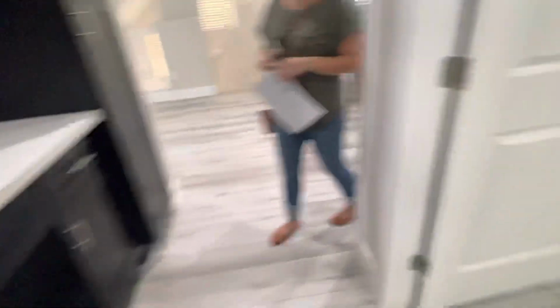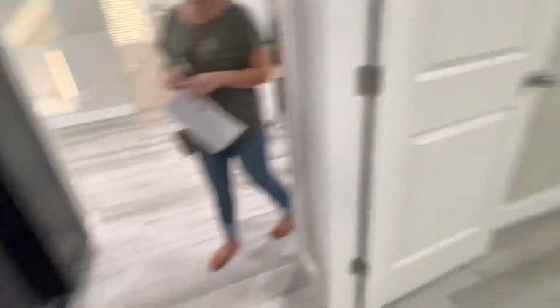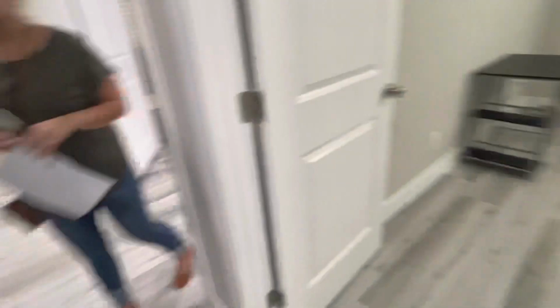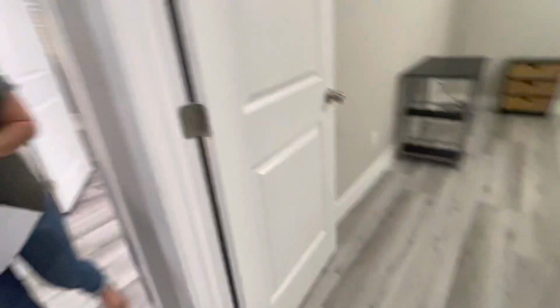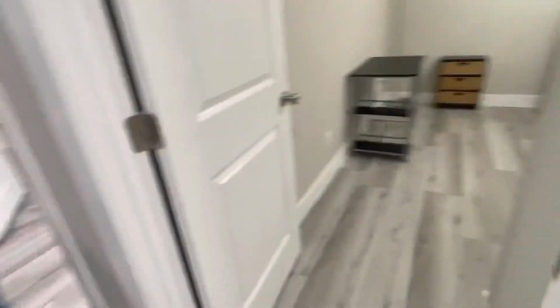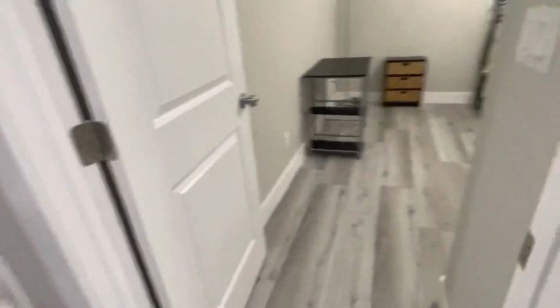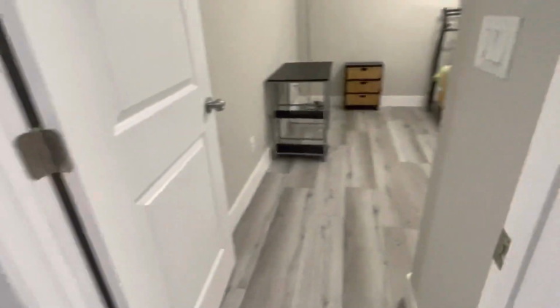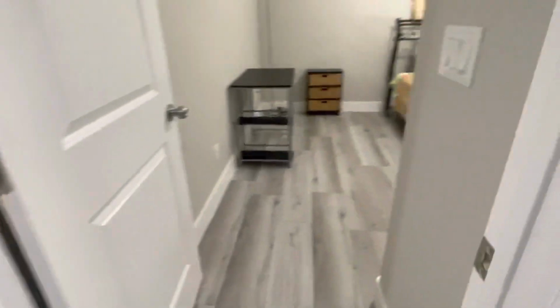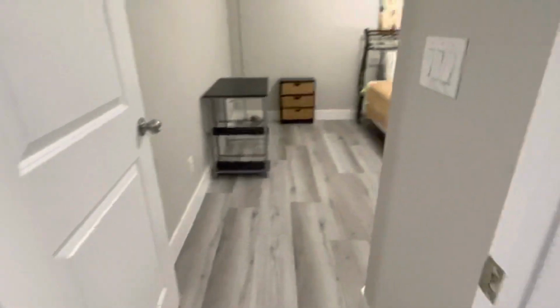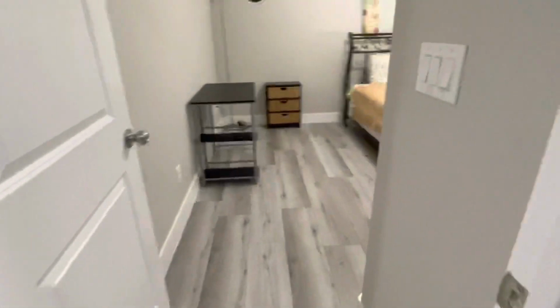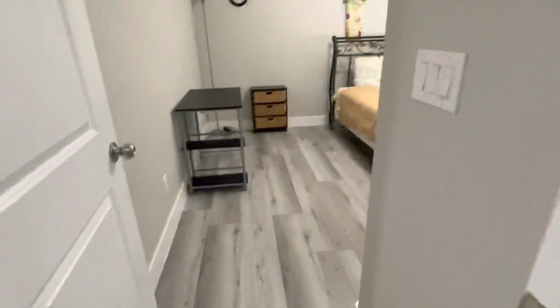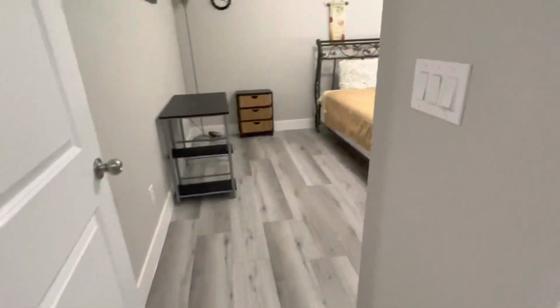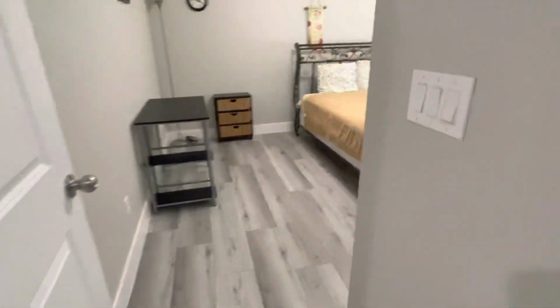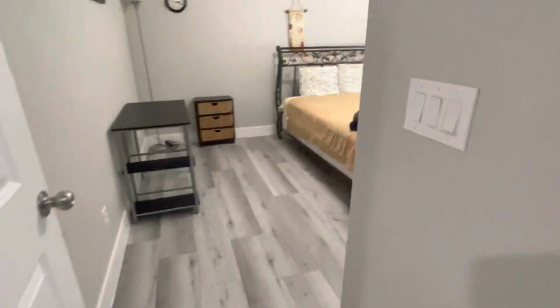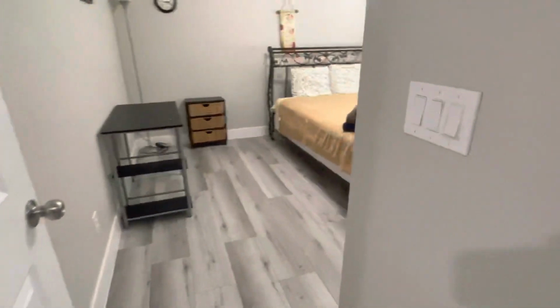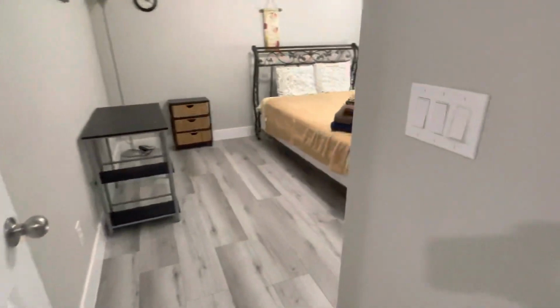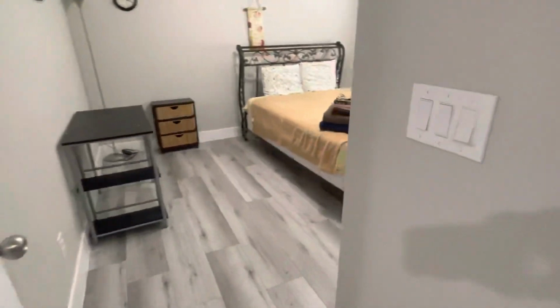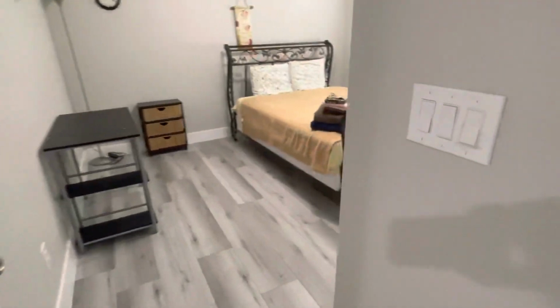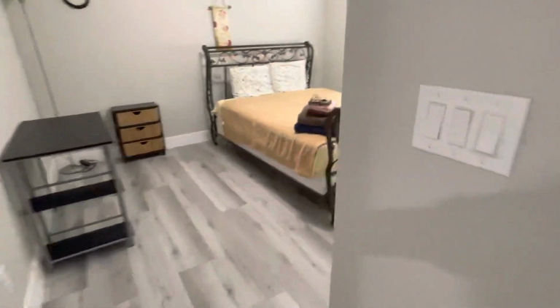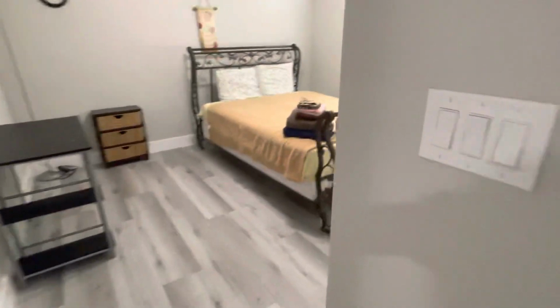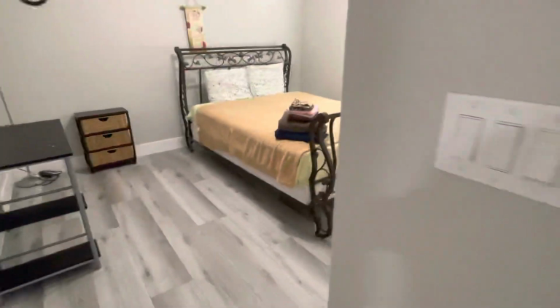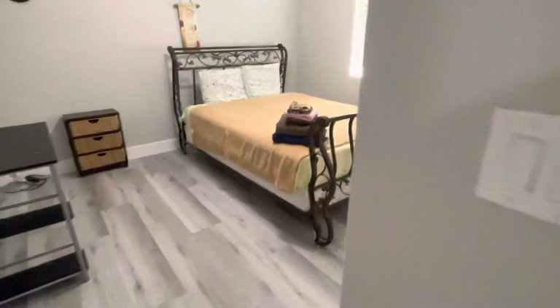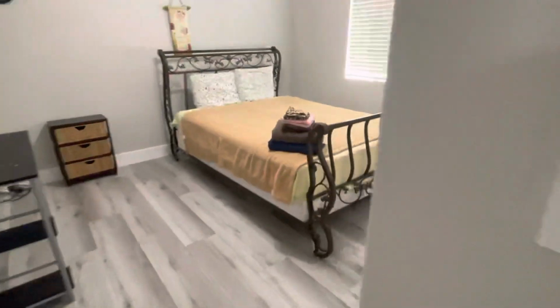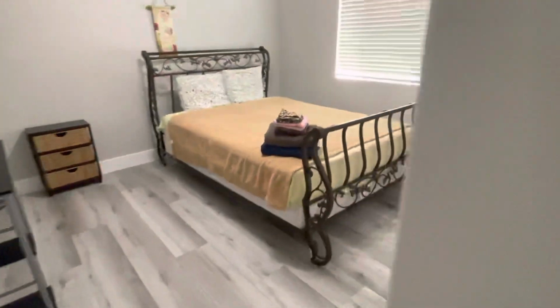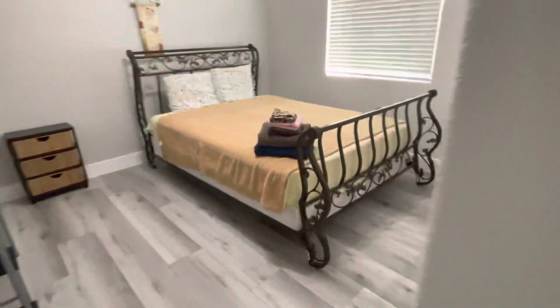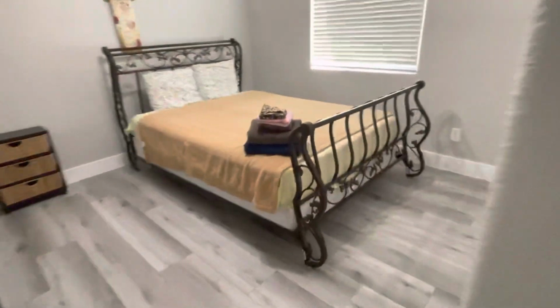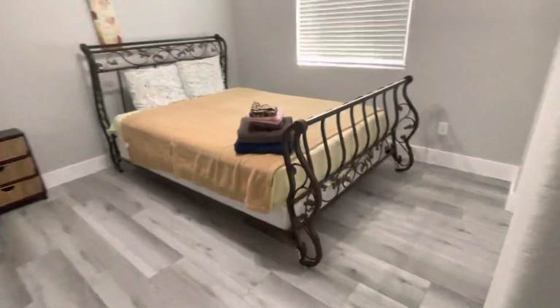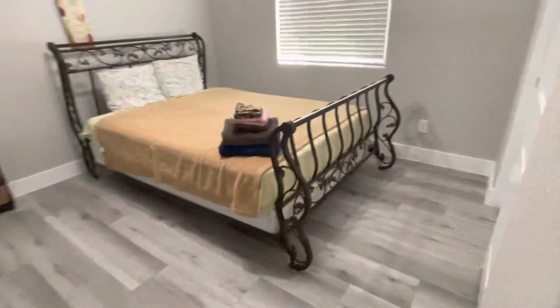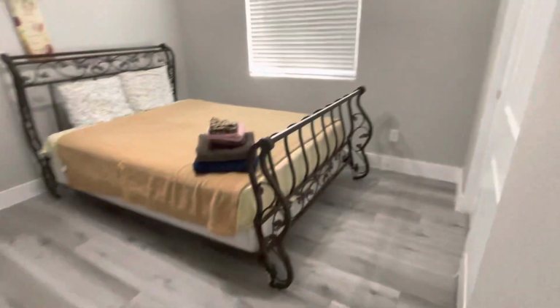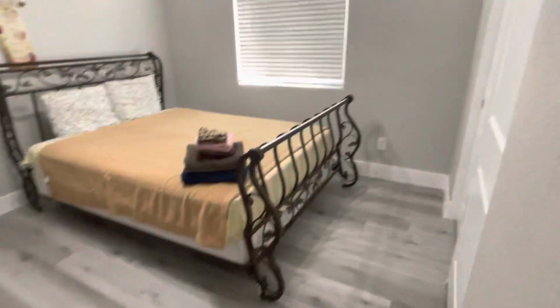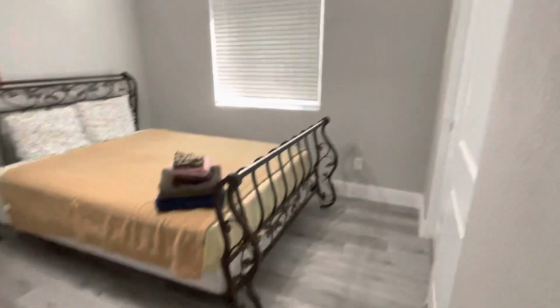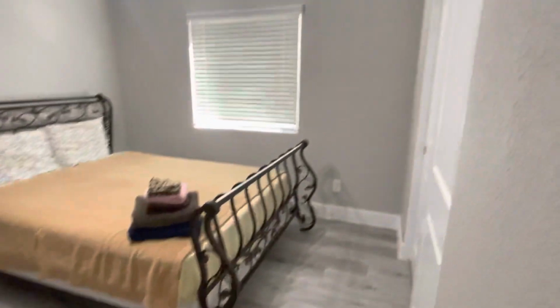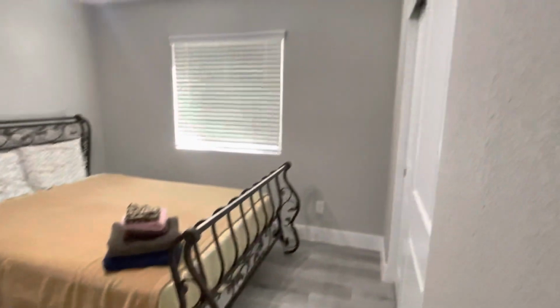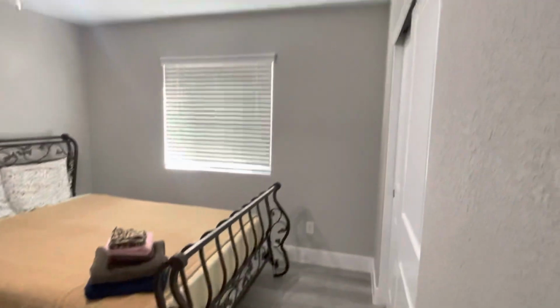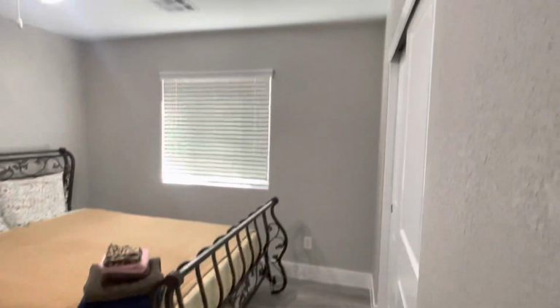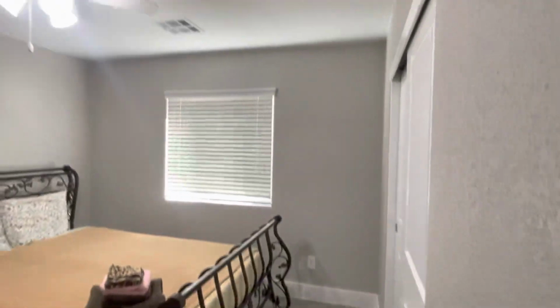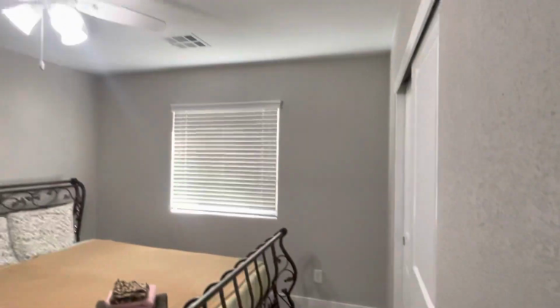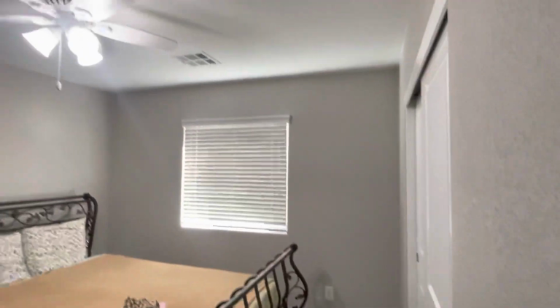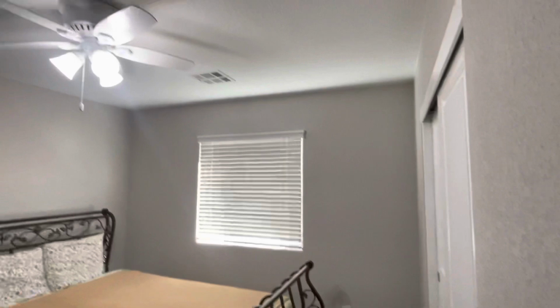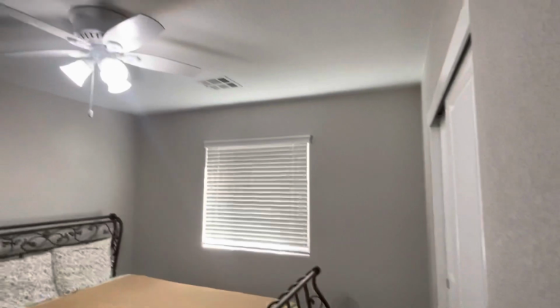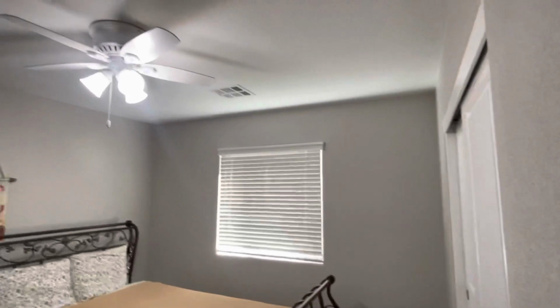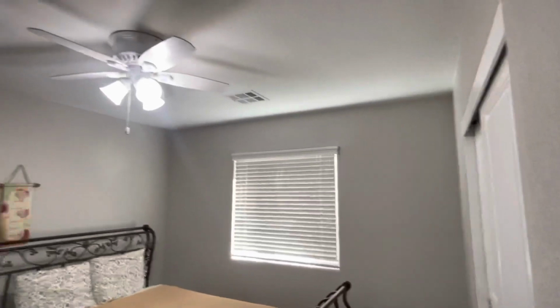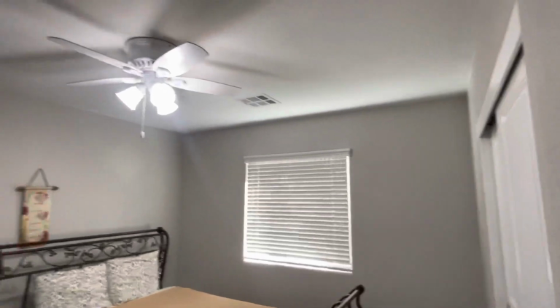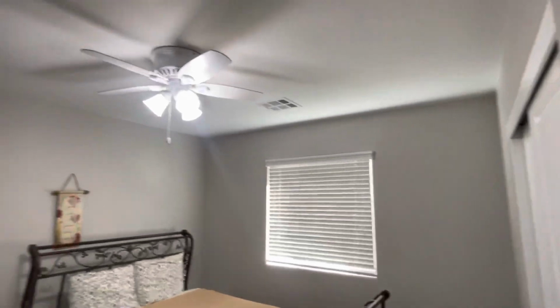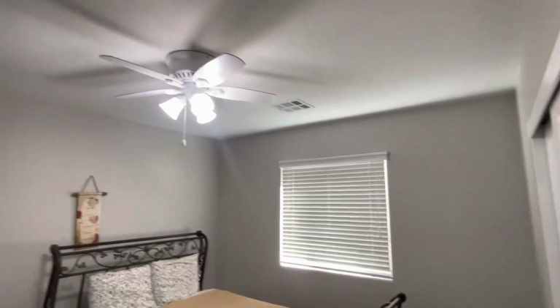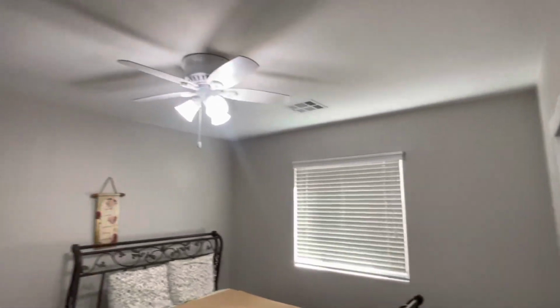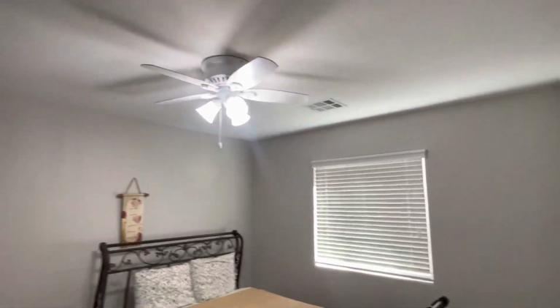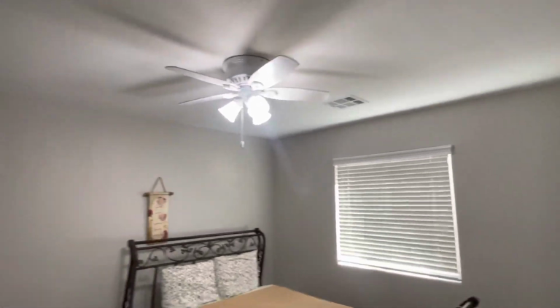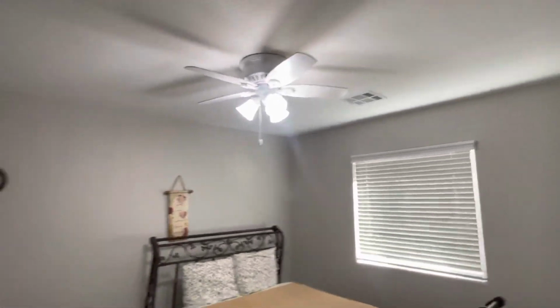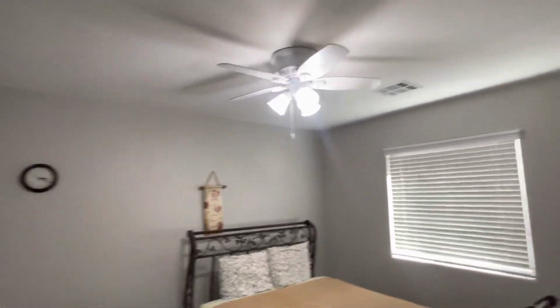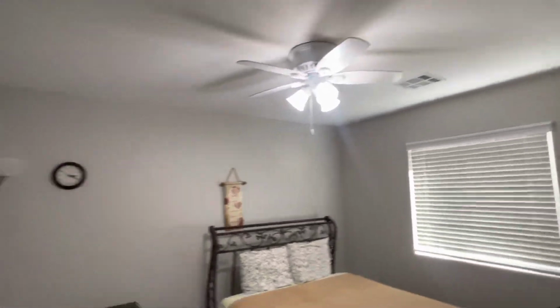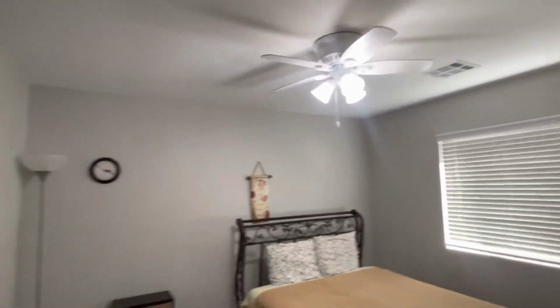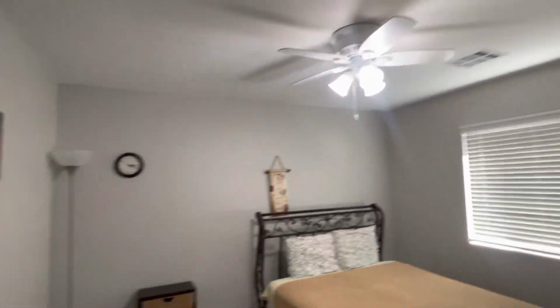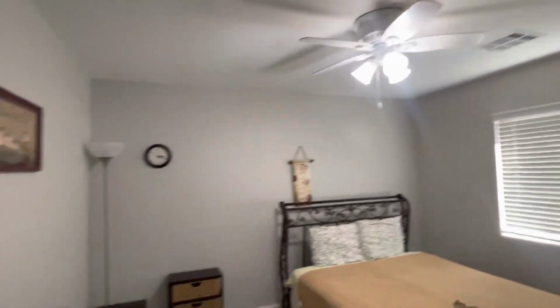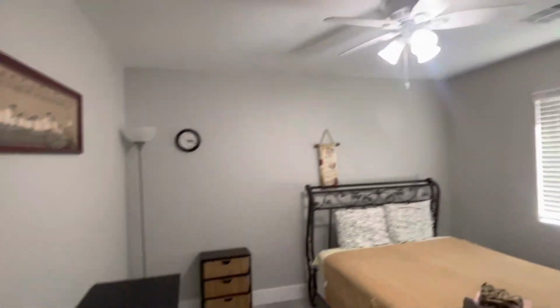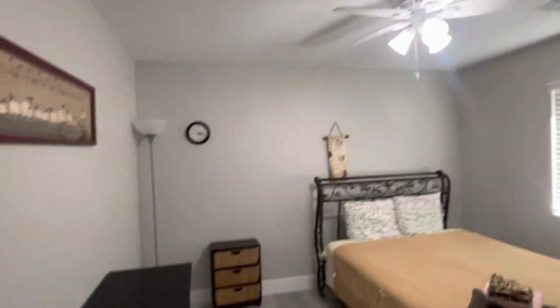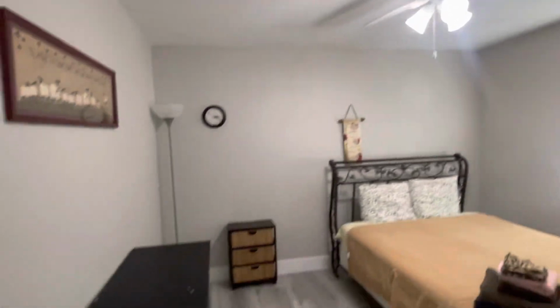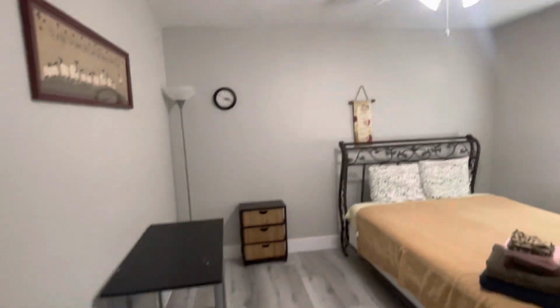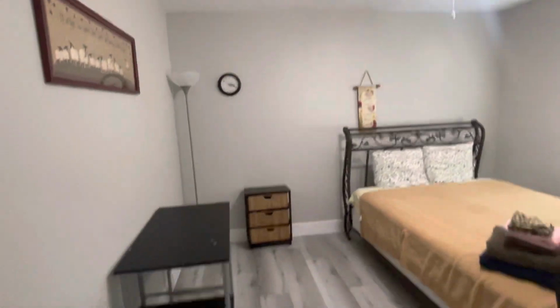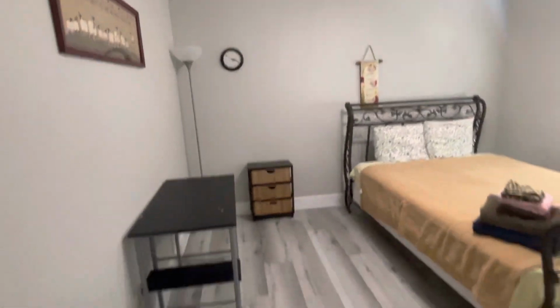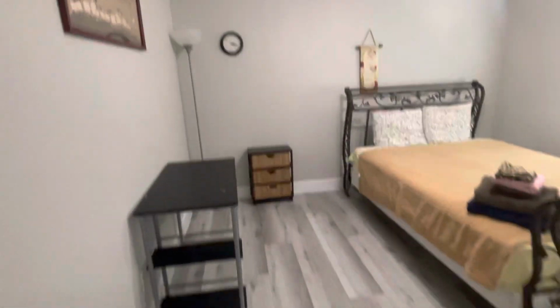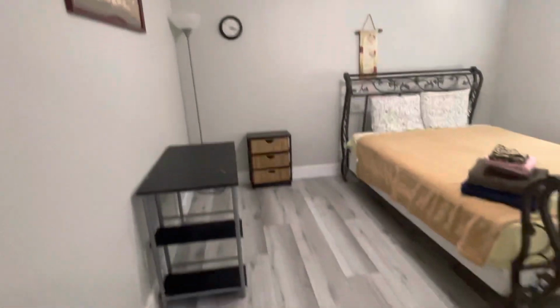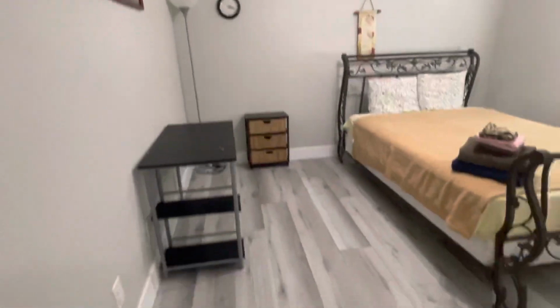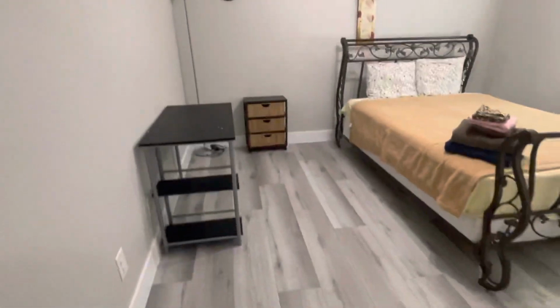You have this huge built-in desk area right here, which is really nice. Then you have another bedroom right here. Ceiling fan — nice to have in Vegas.